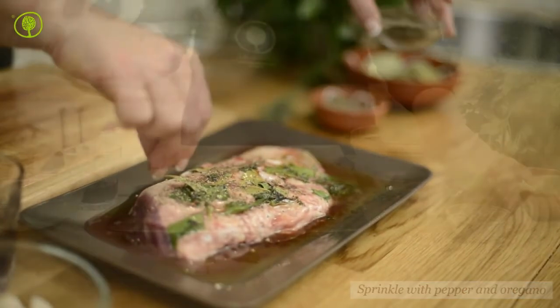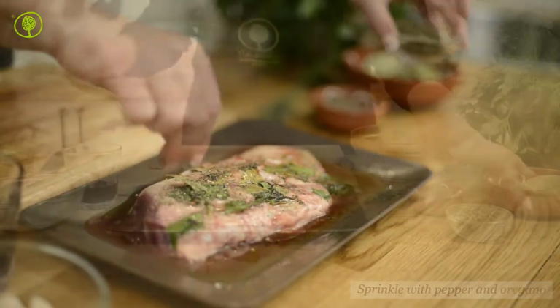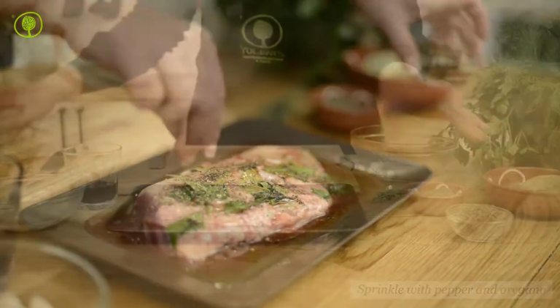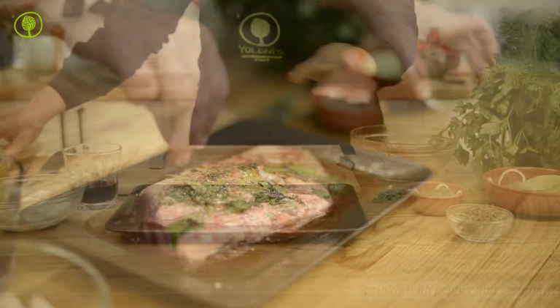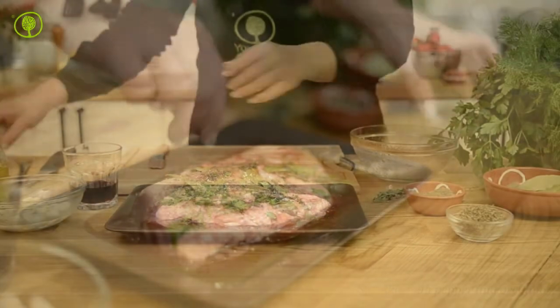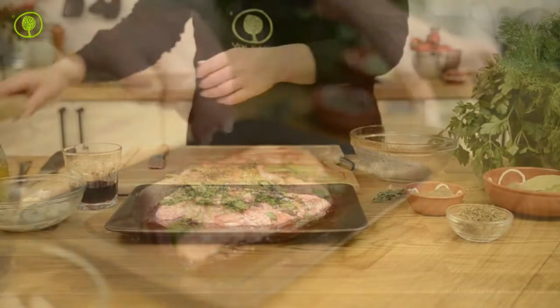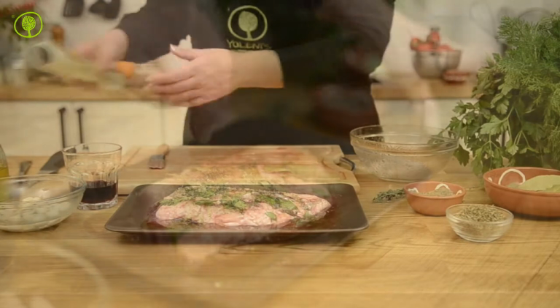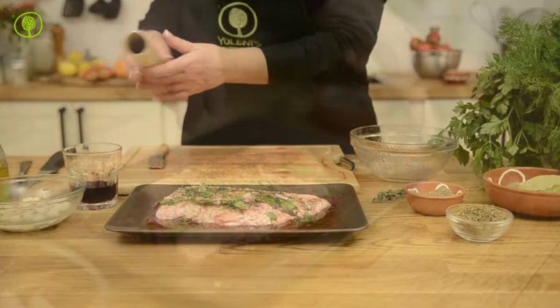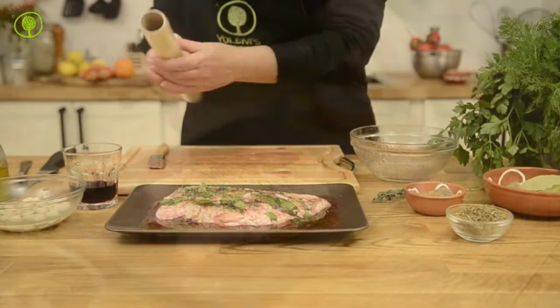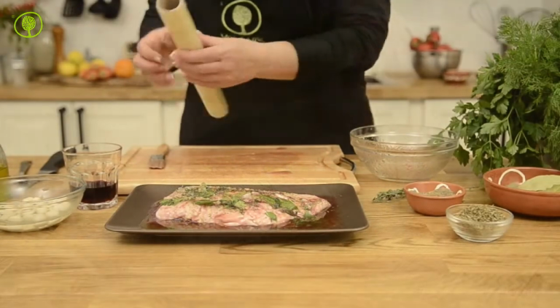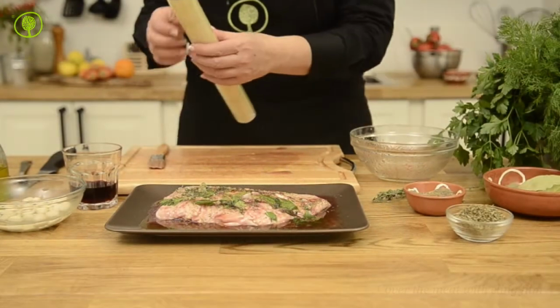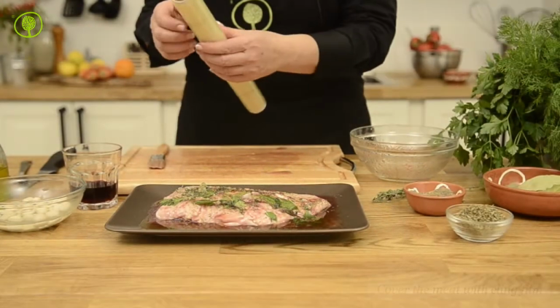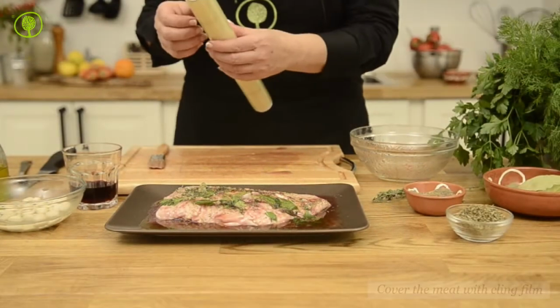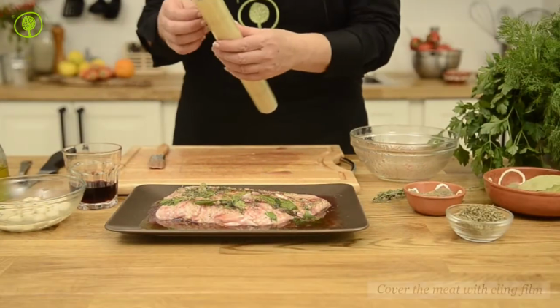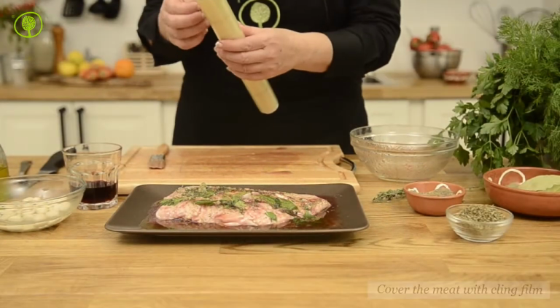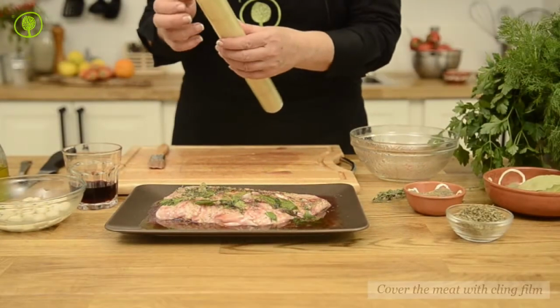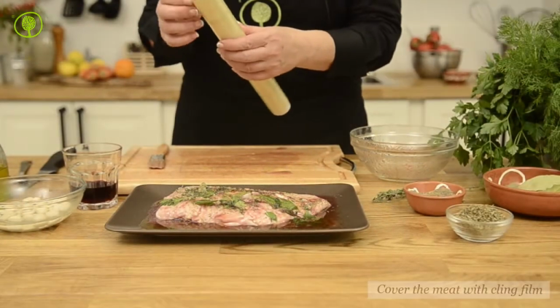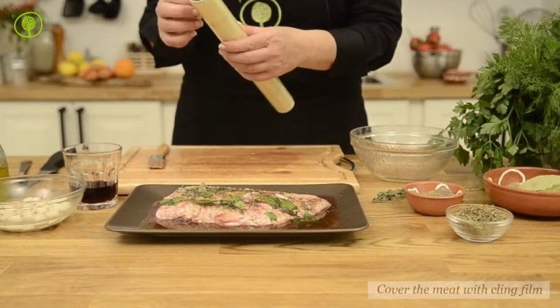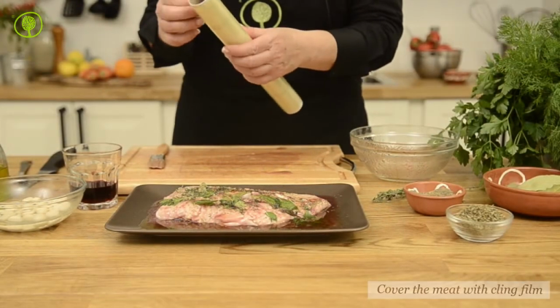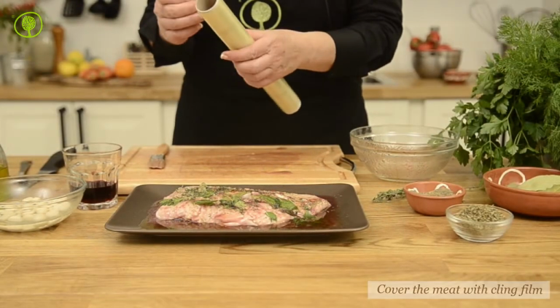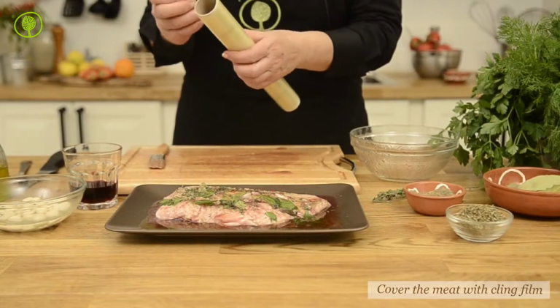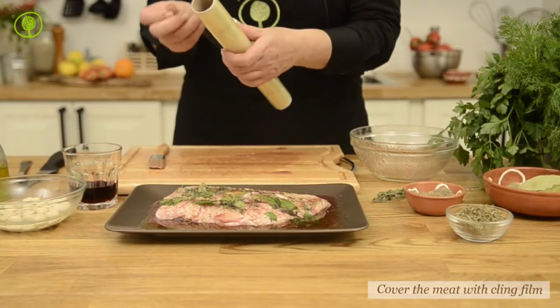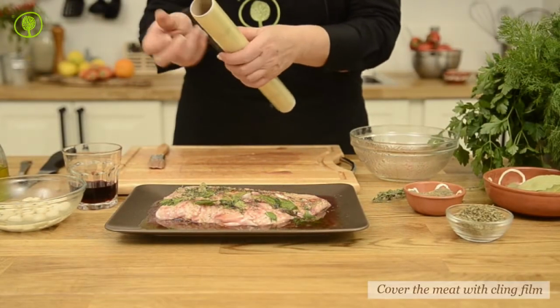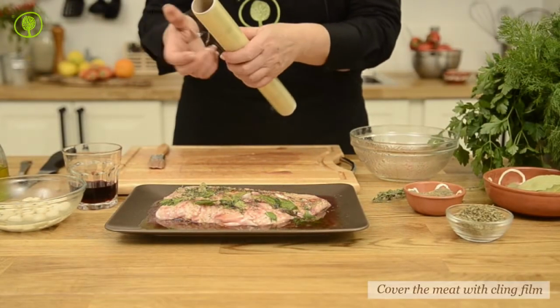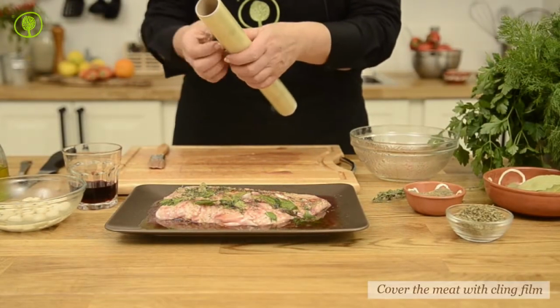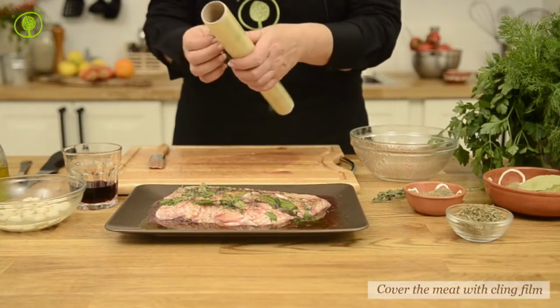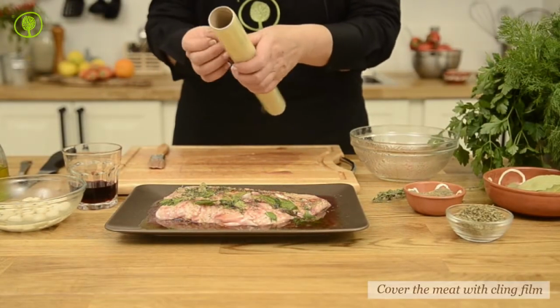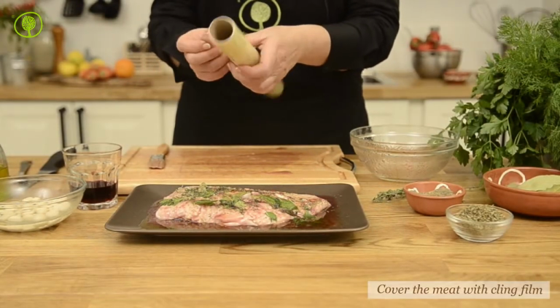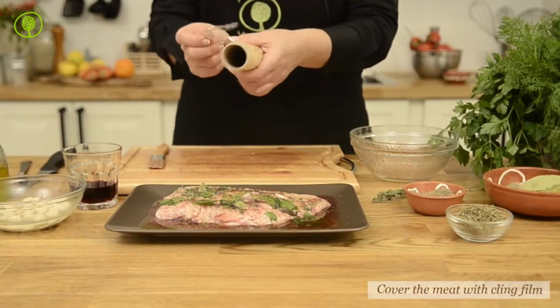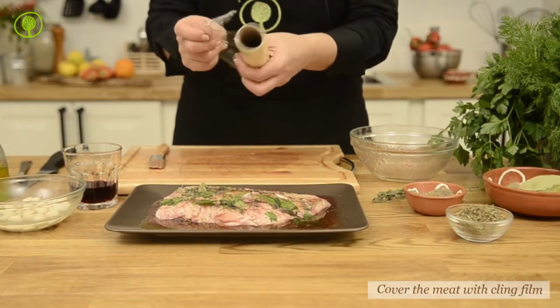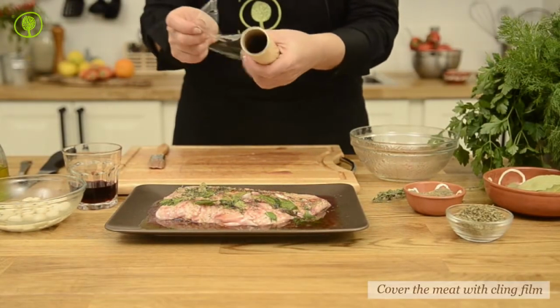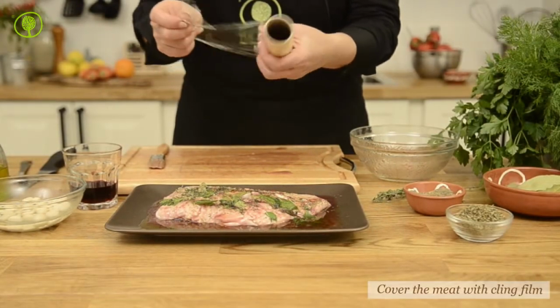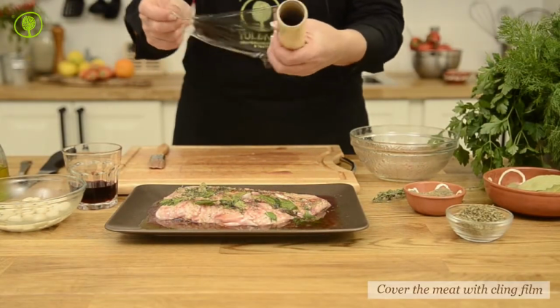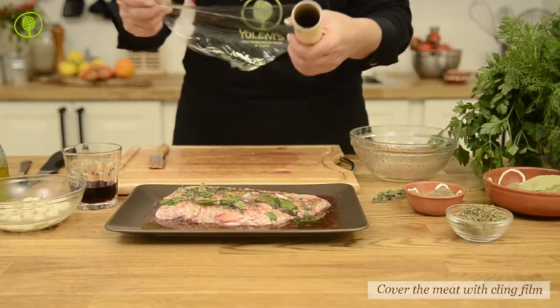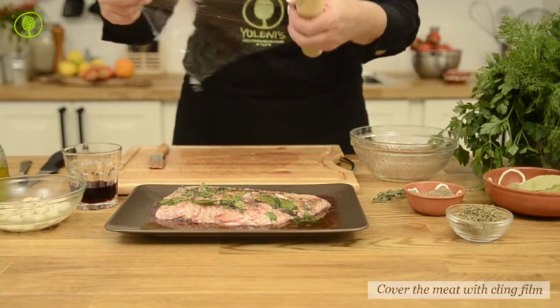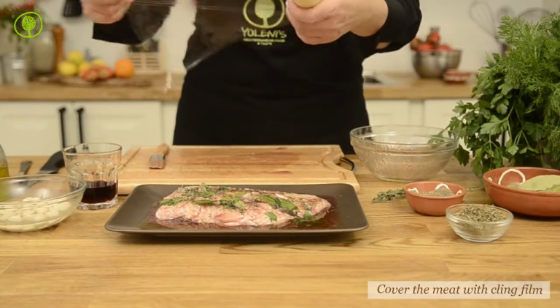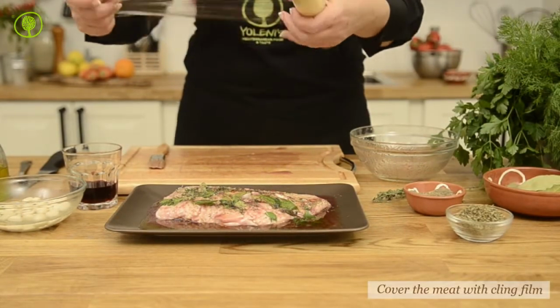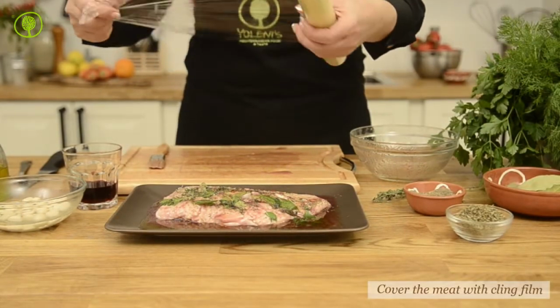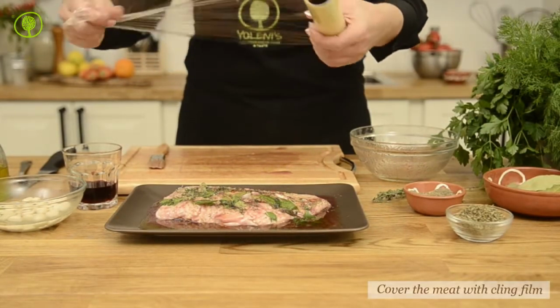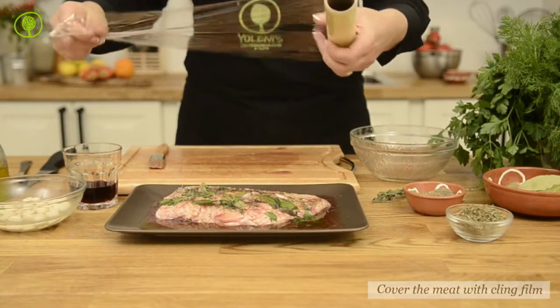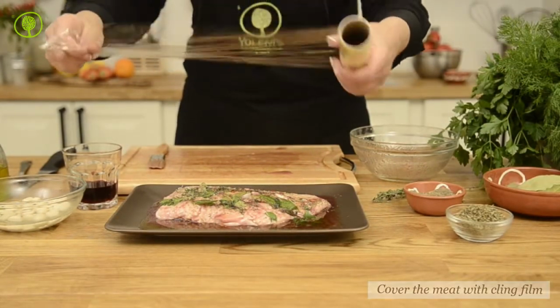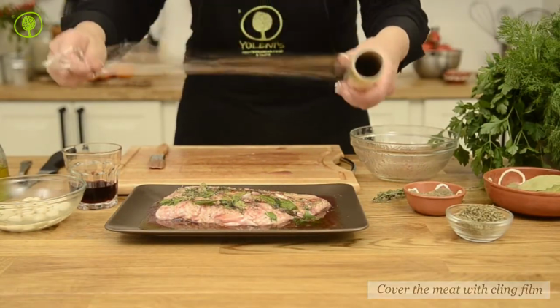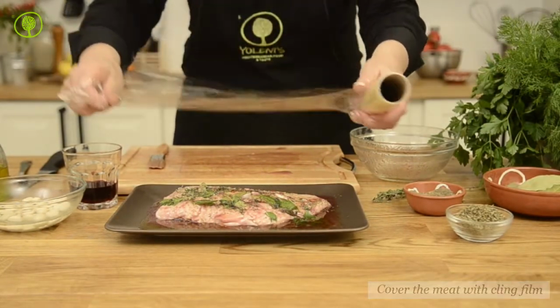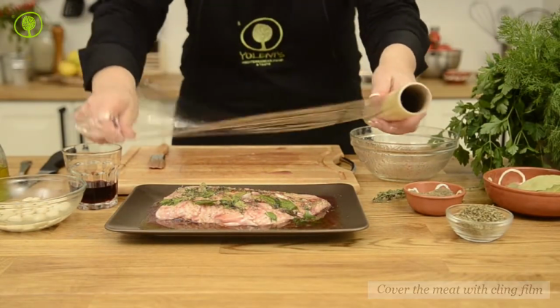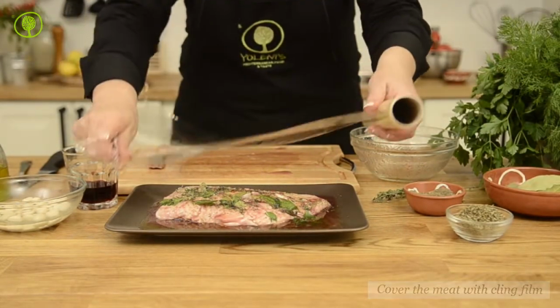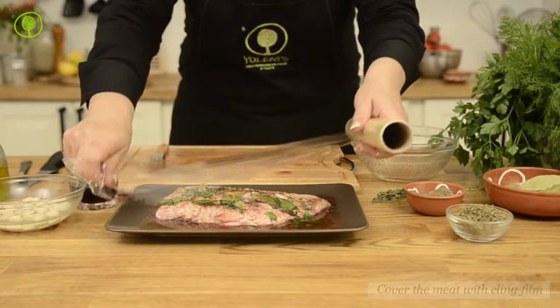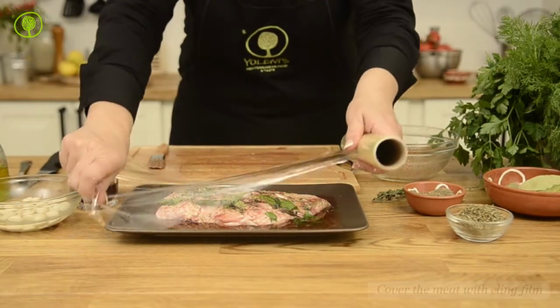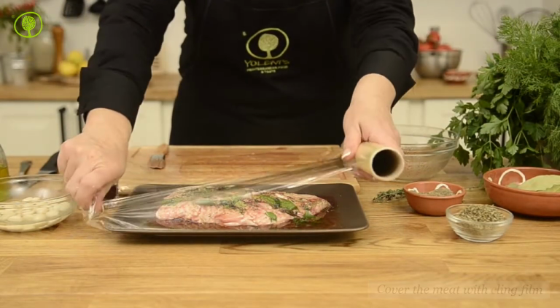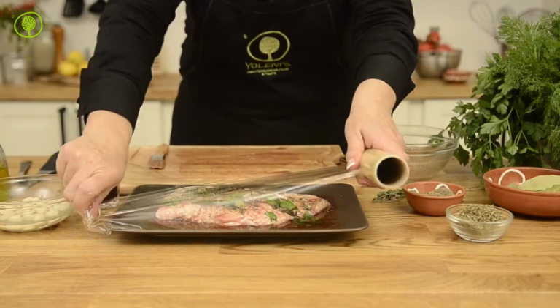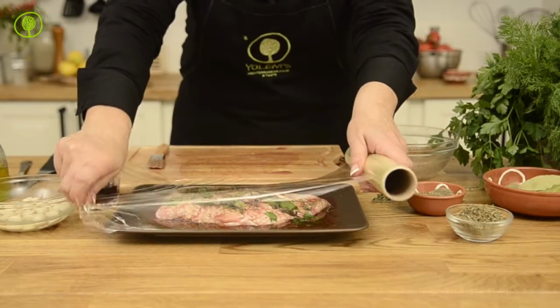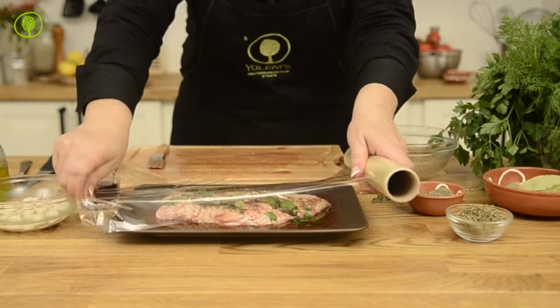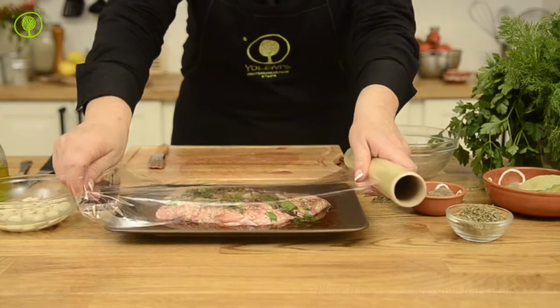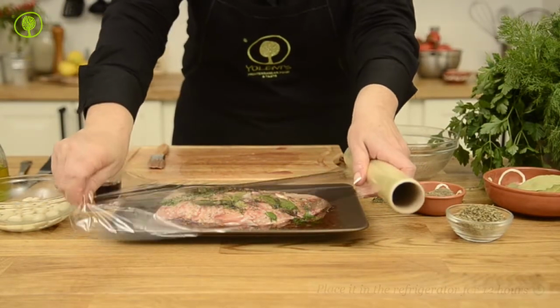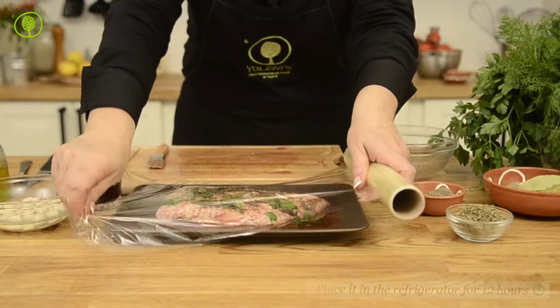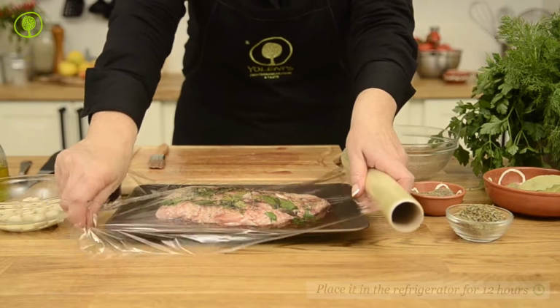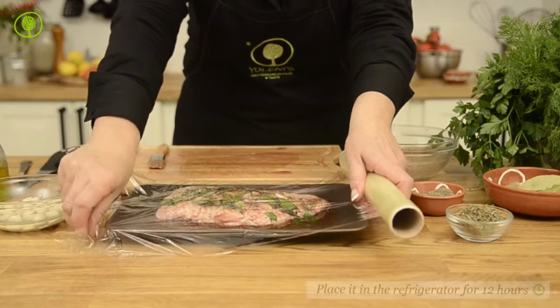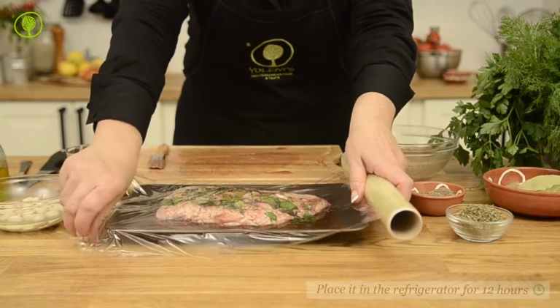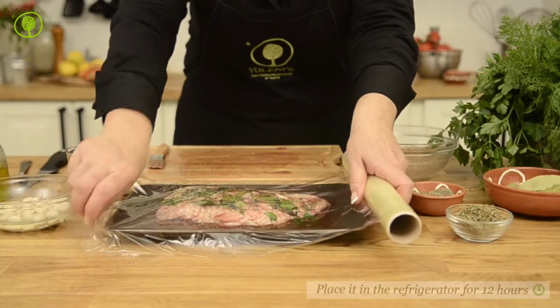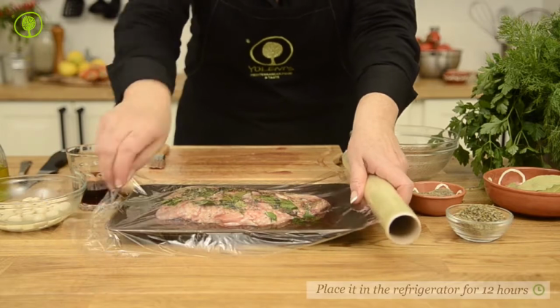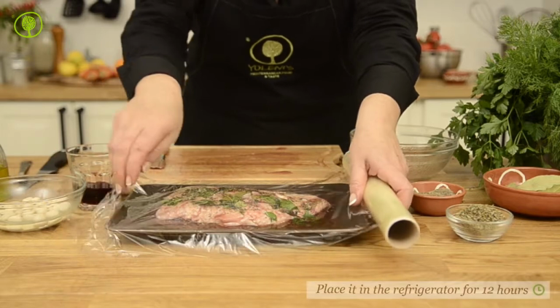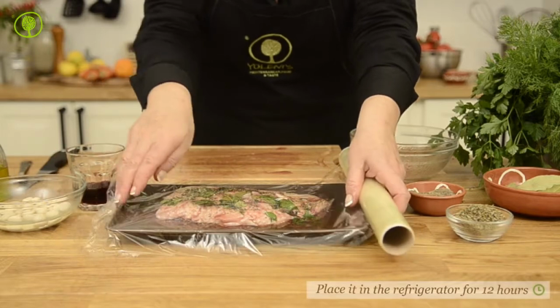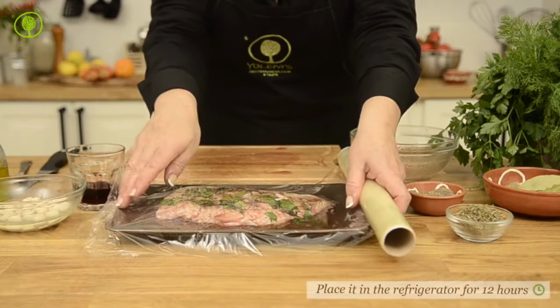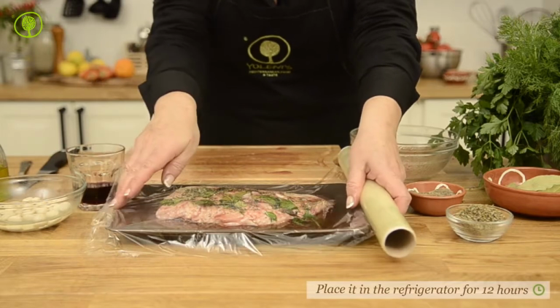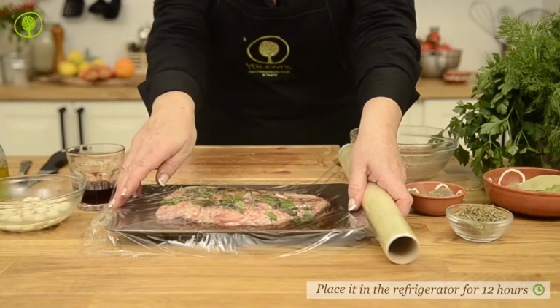Cover the meat with cling film and place in the refrigerator for 12 hours.